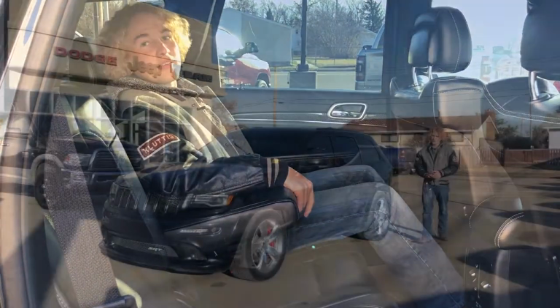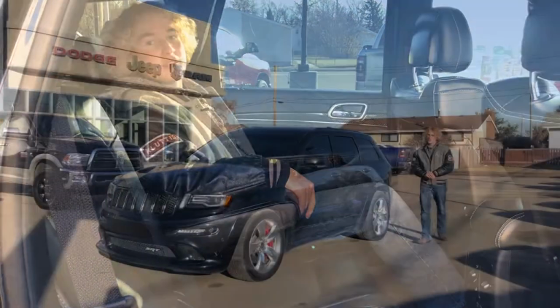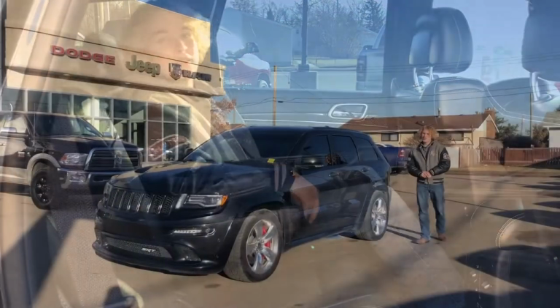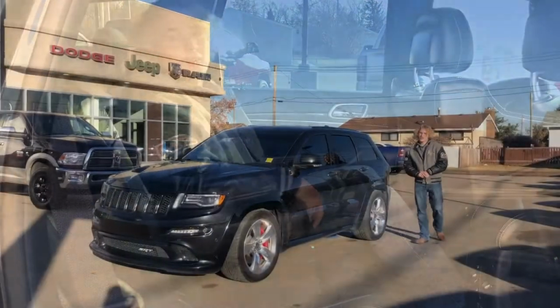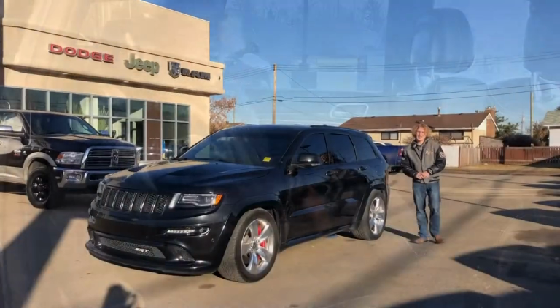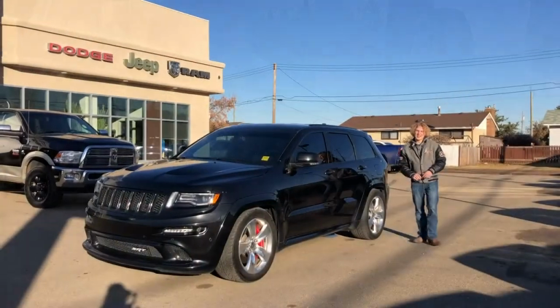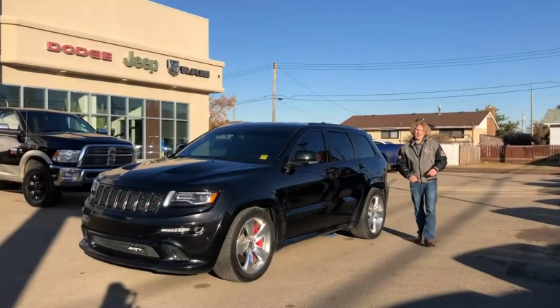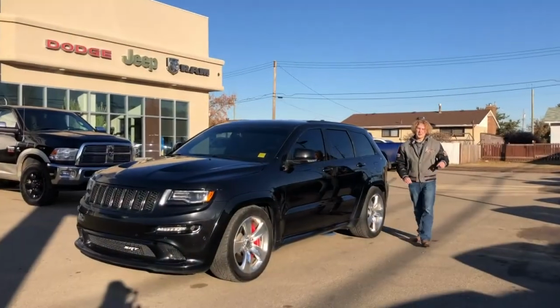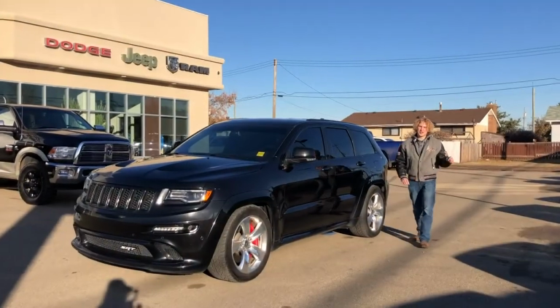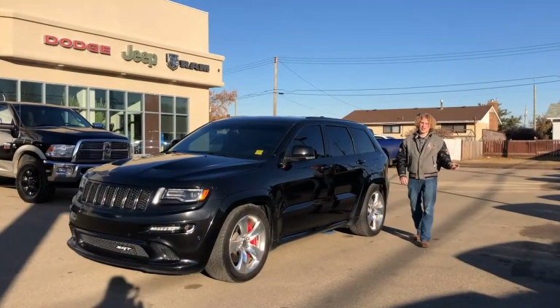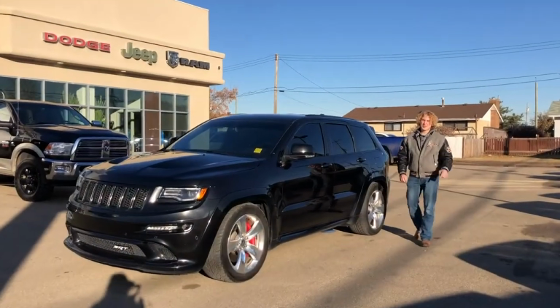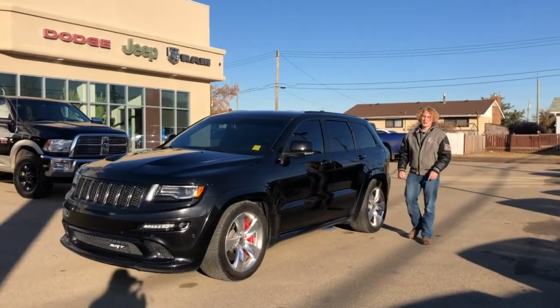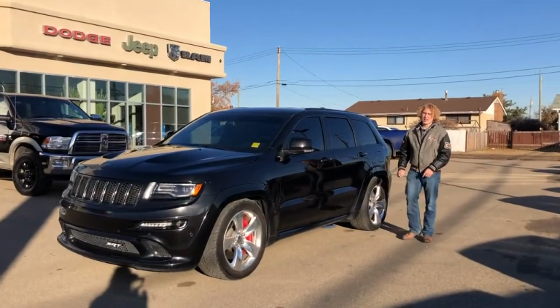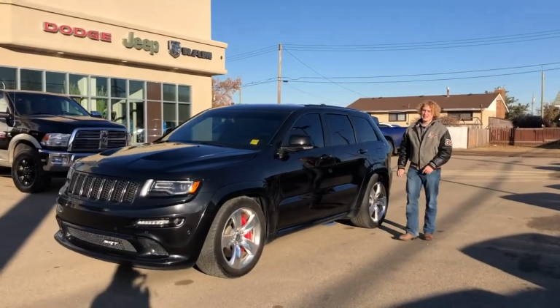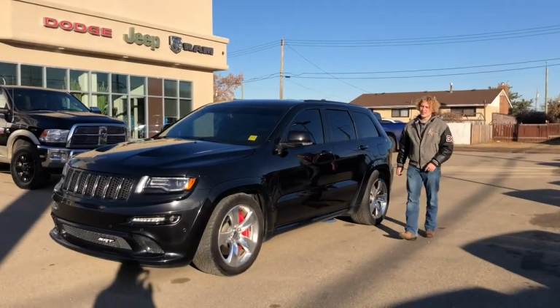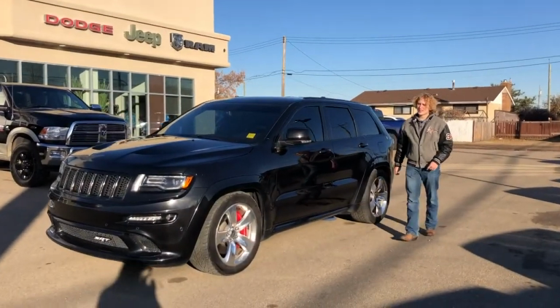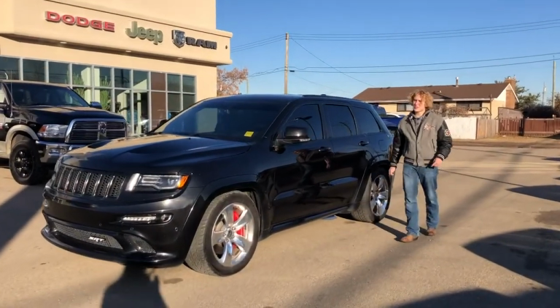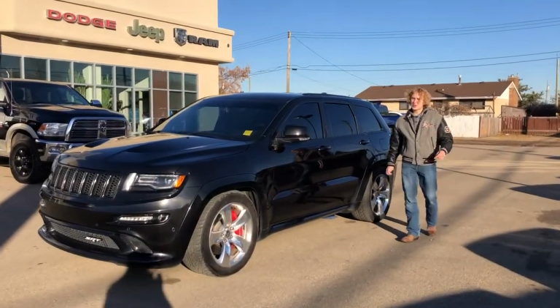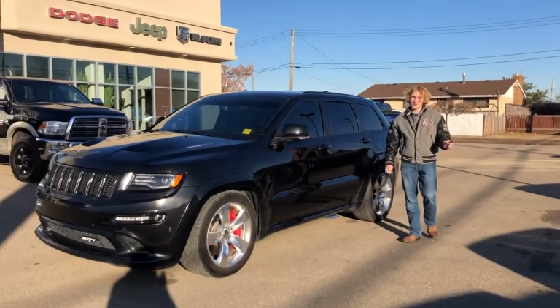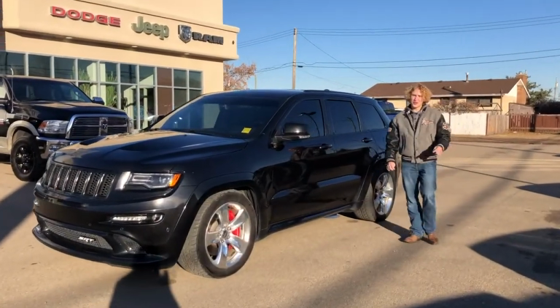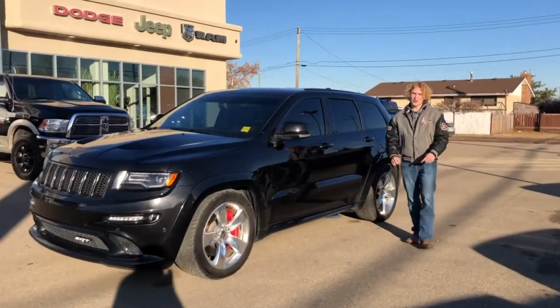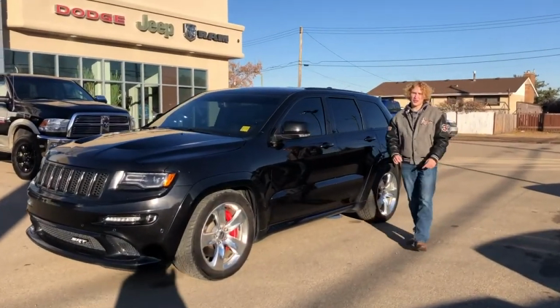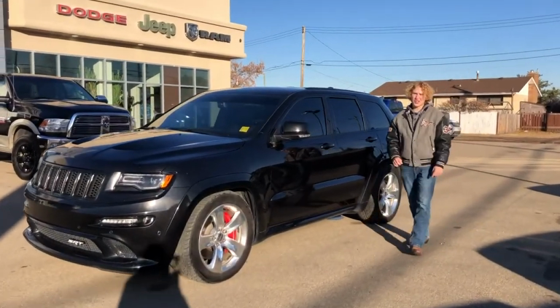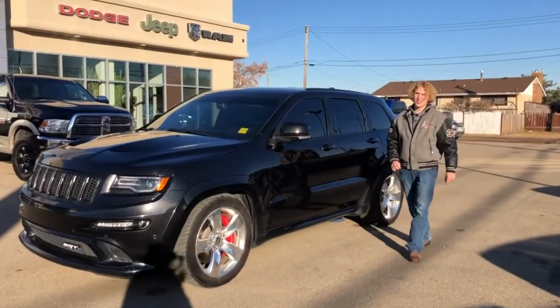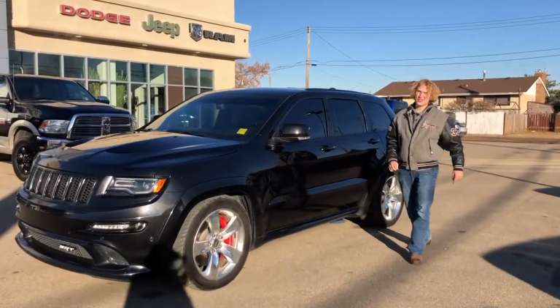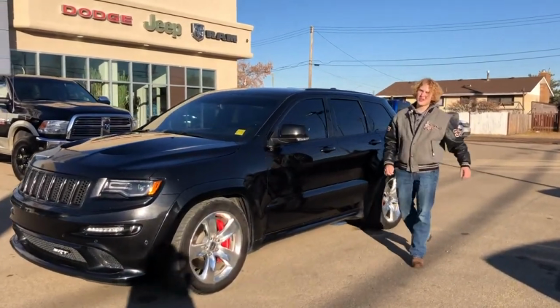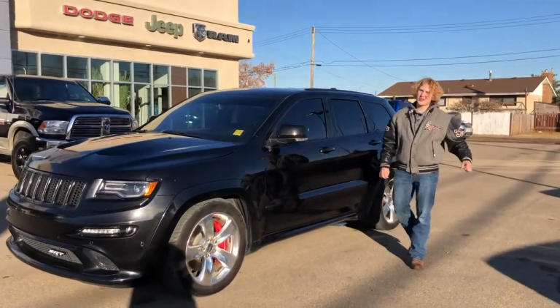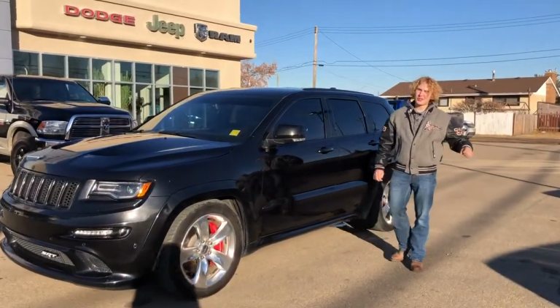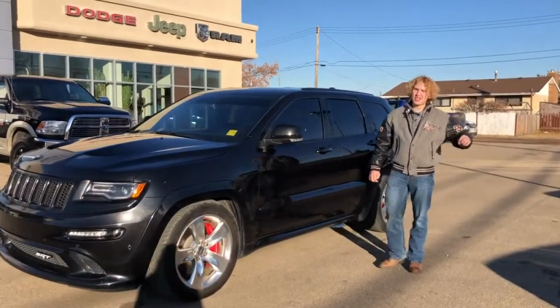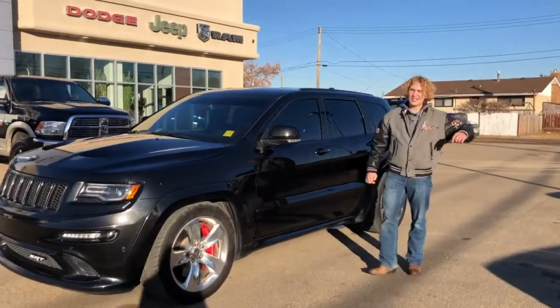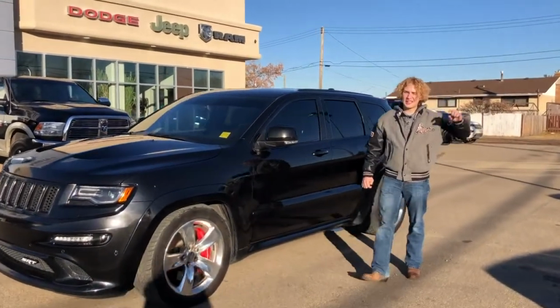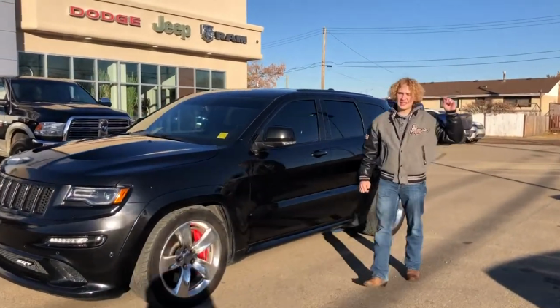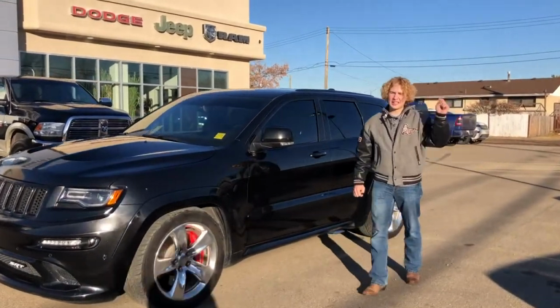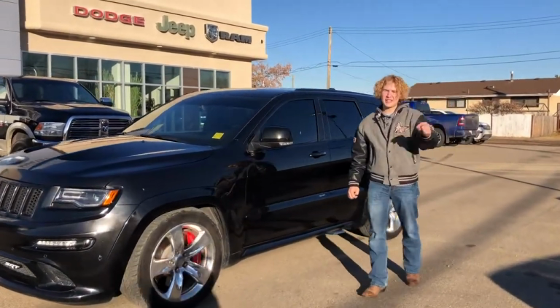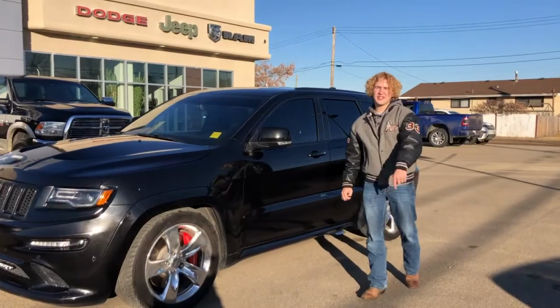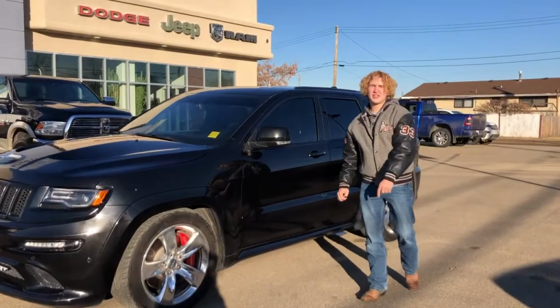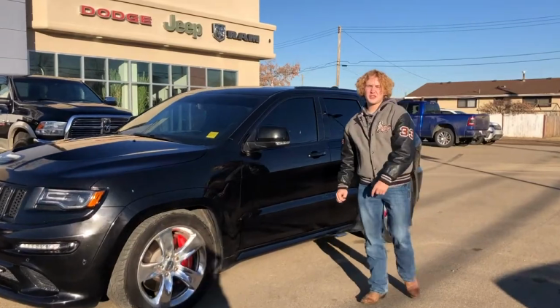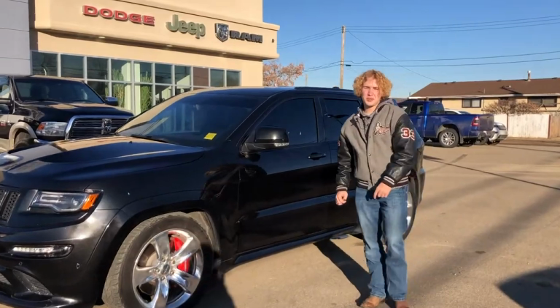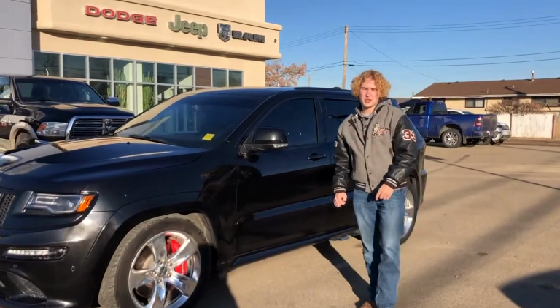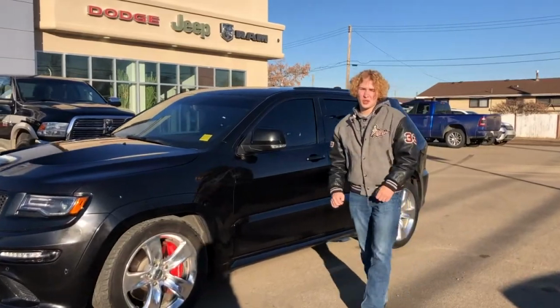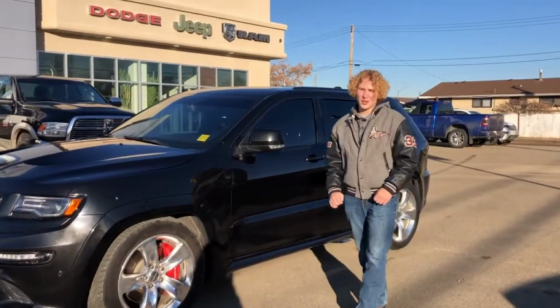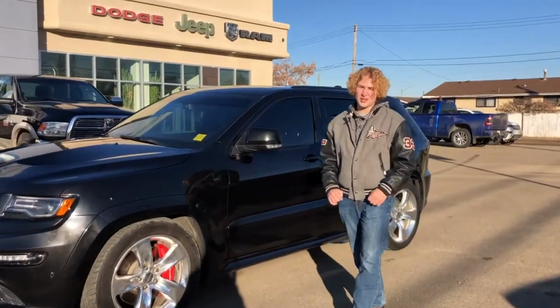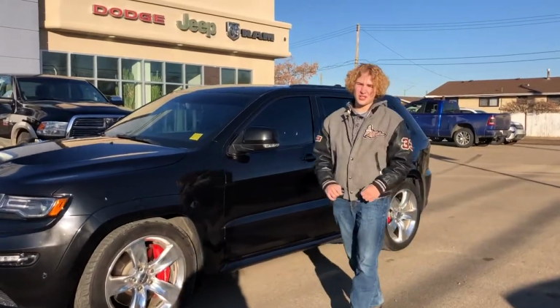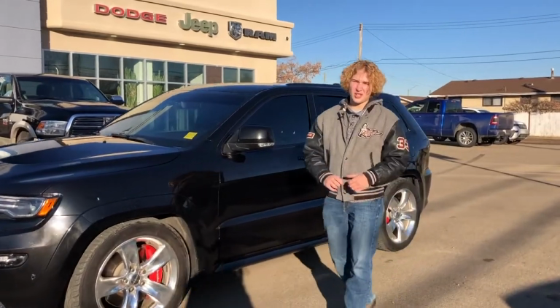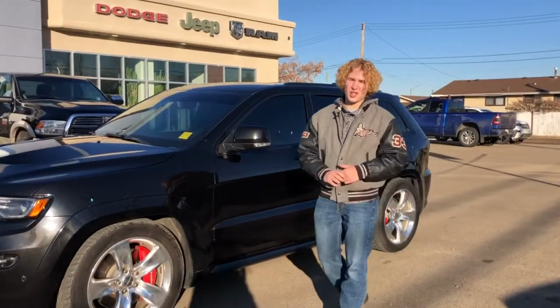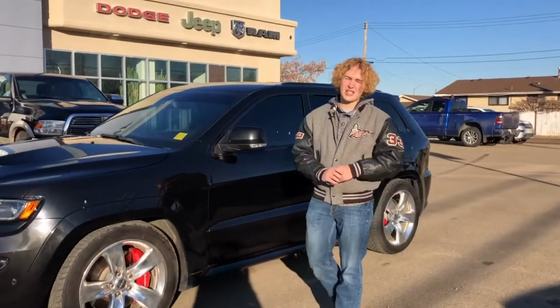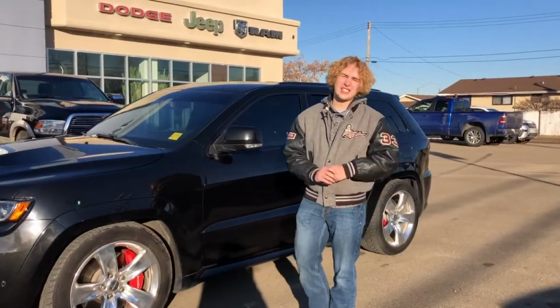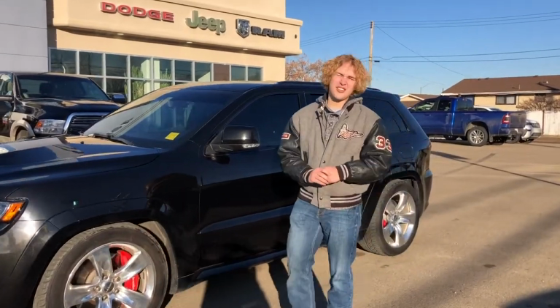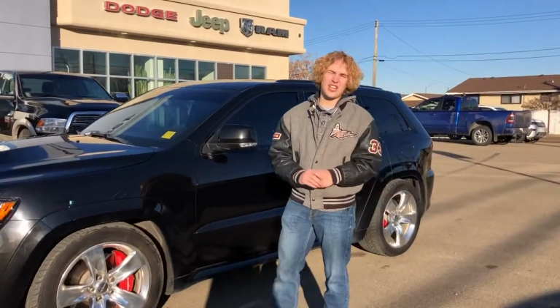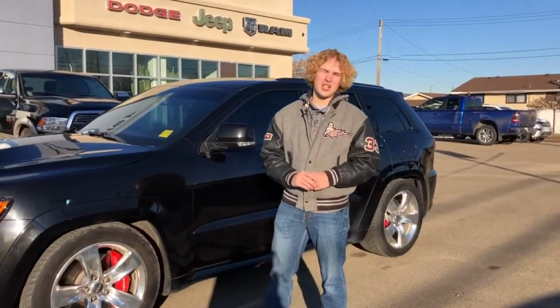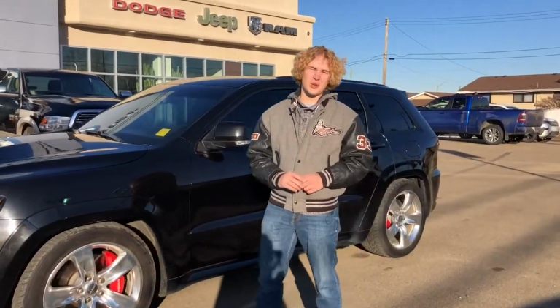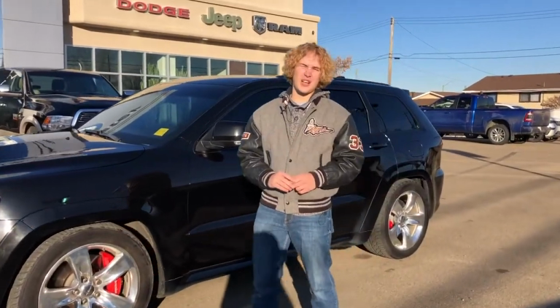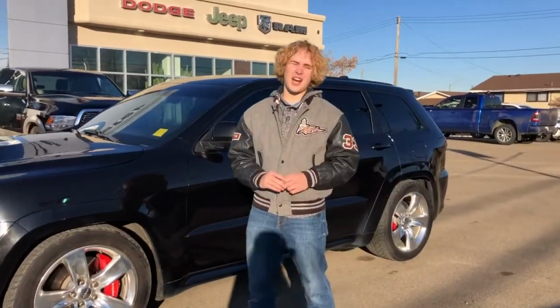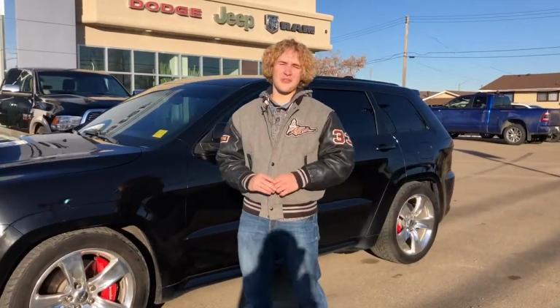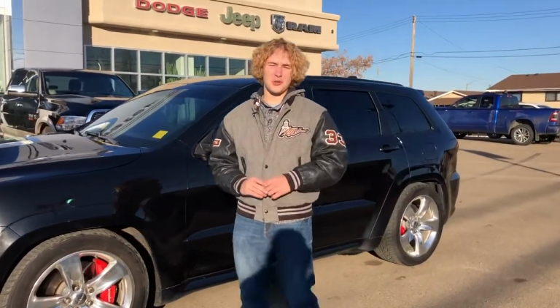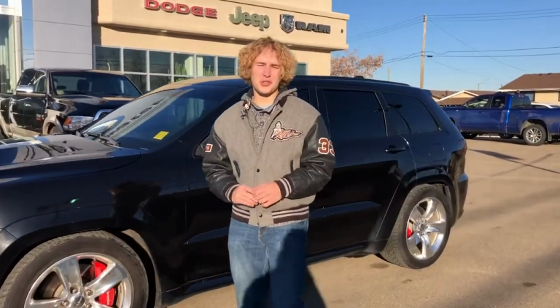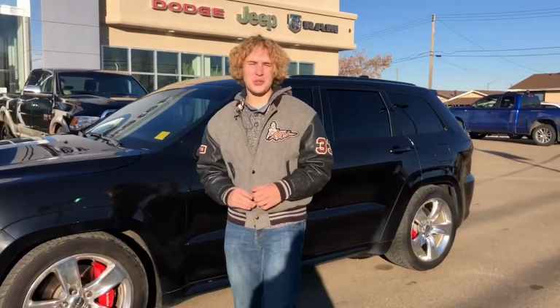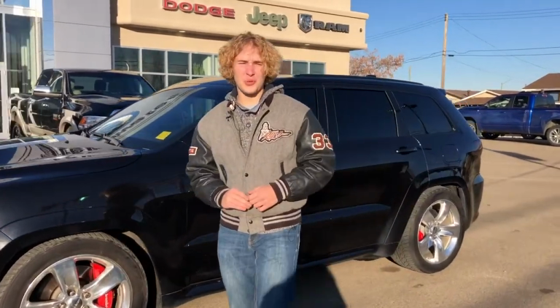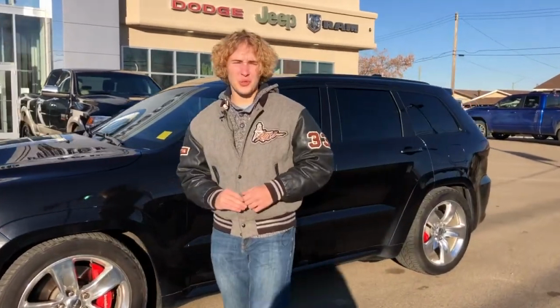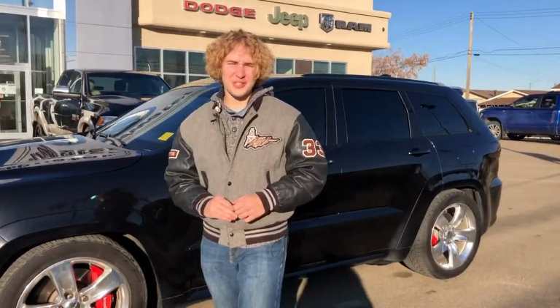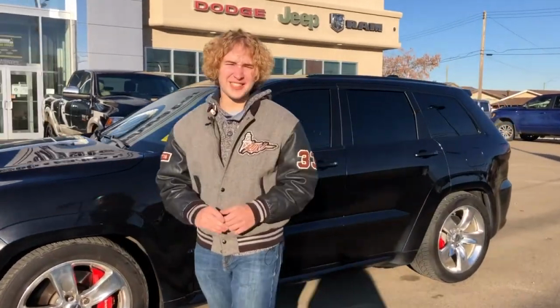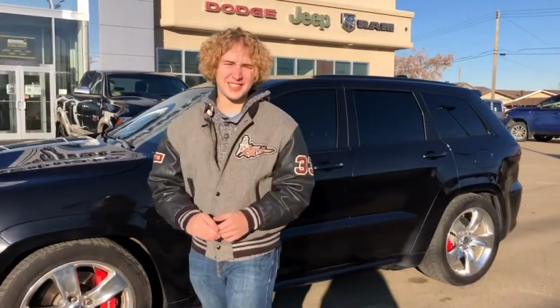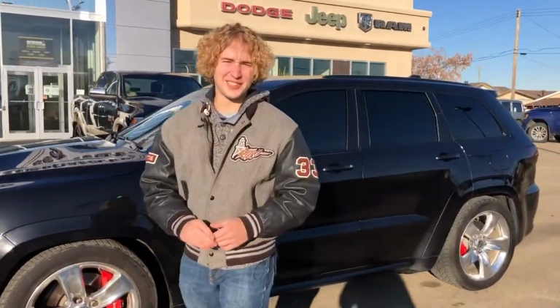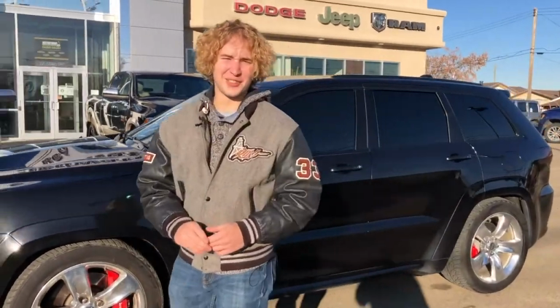If you're interested in pictures and pricing of this beautiful vehicle, feel free to click the link in the description, or give us a call at 780-942-3629.